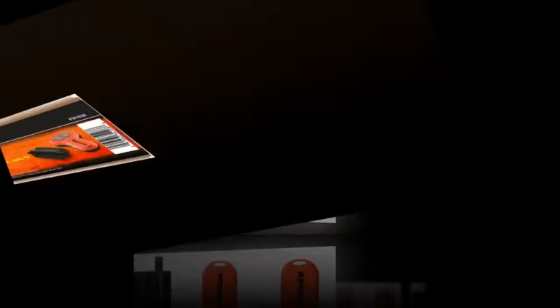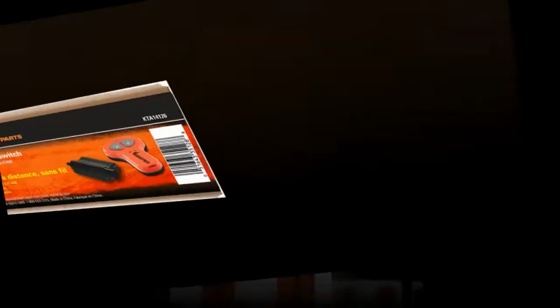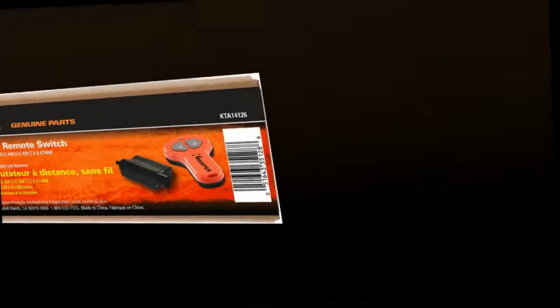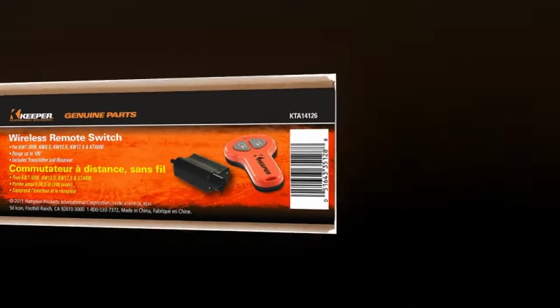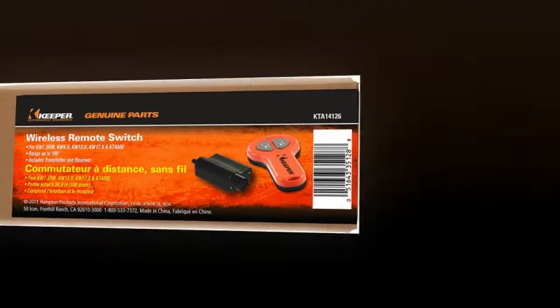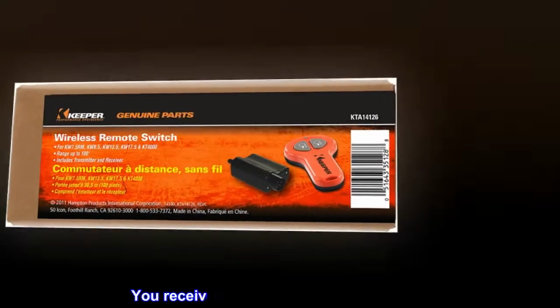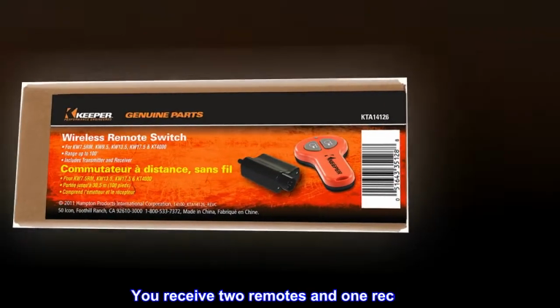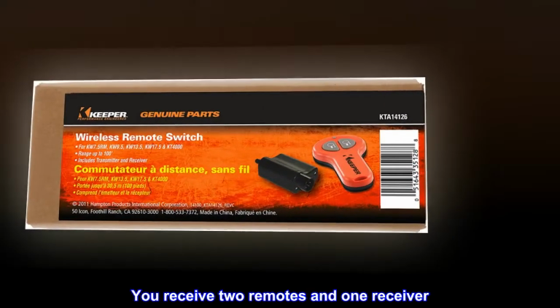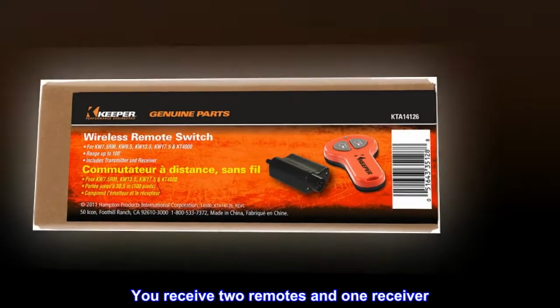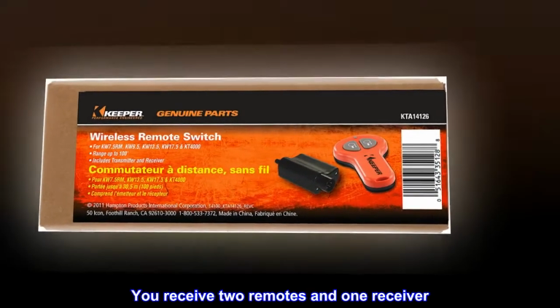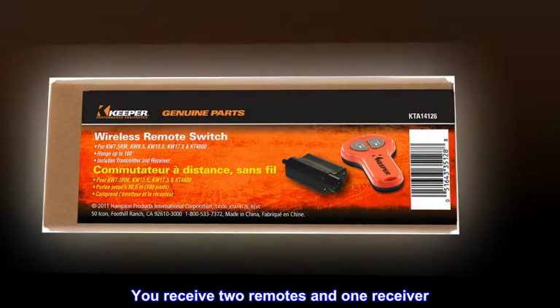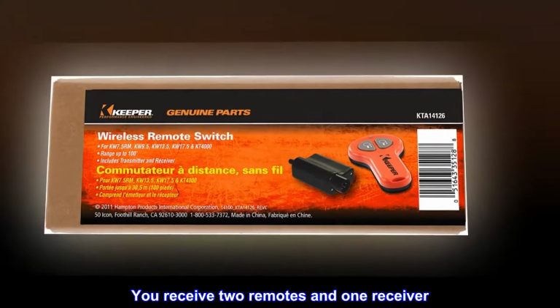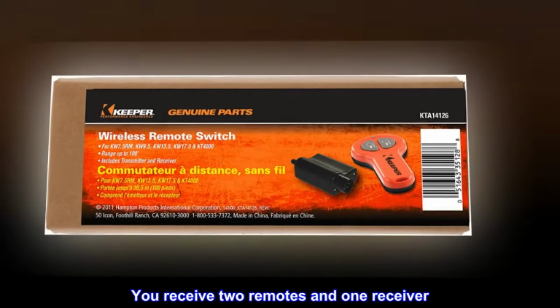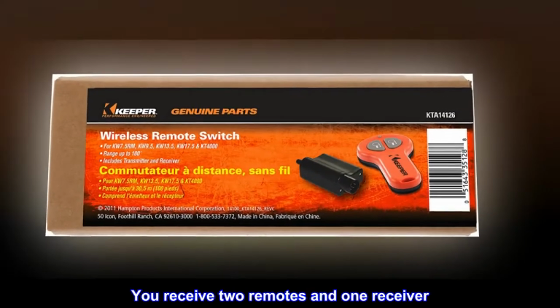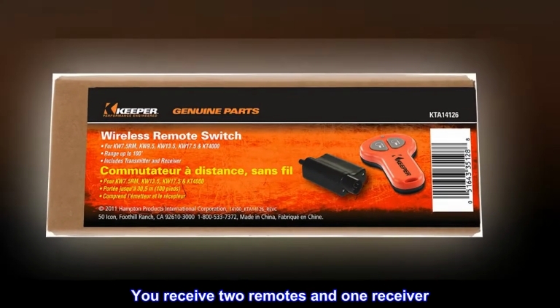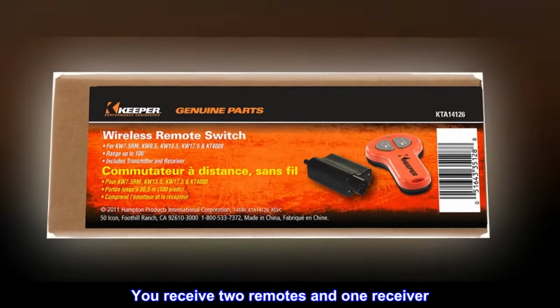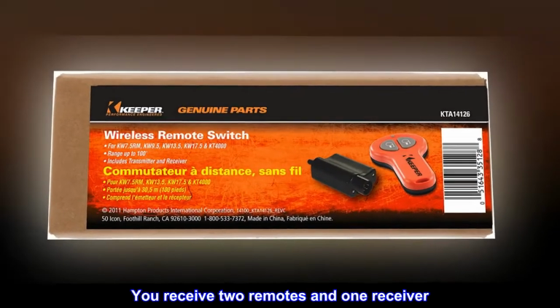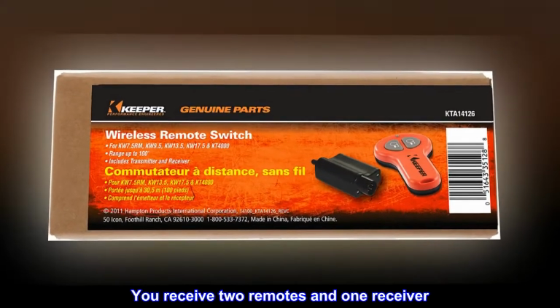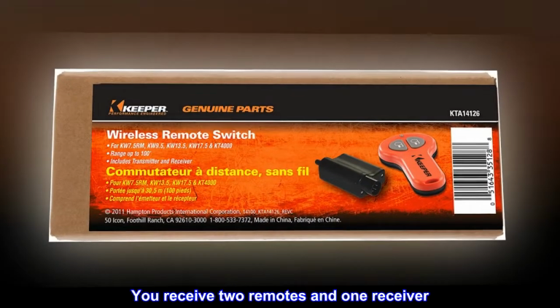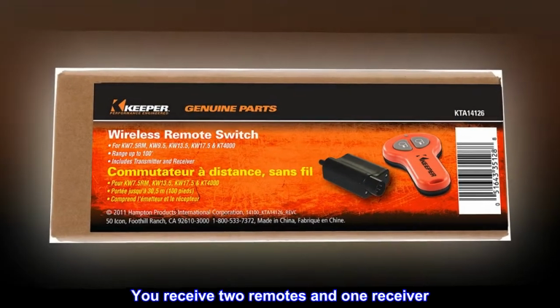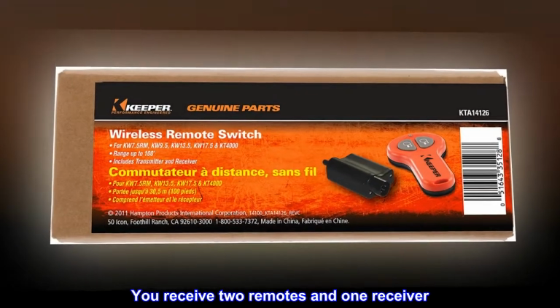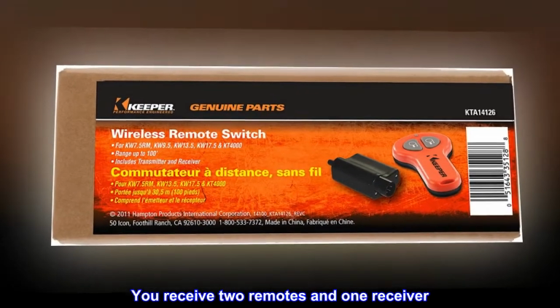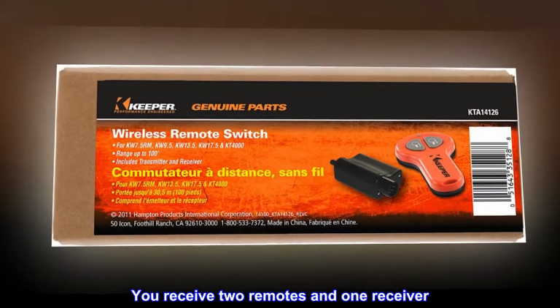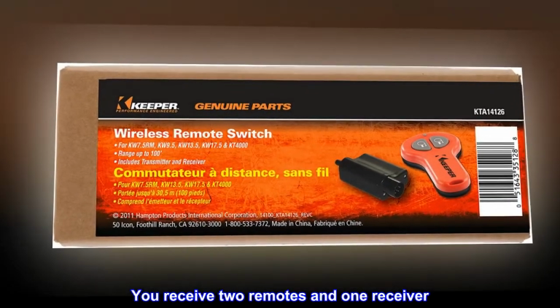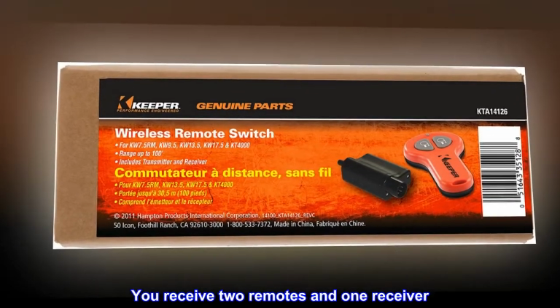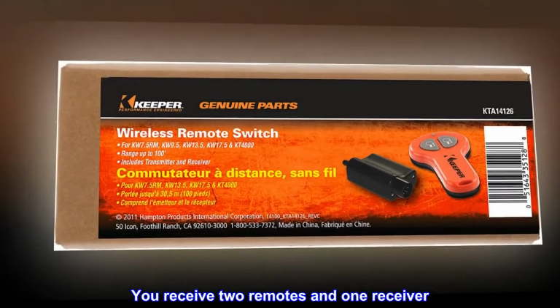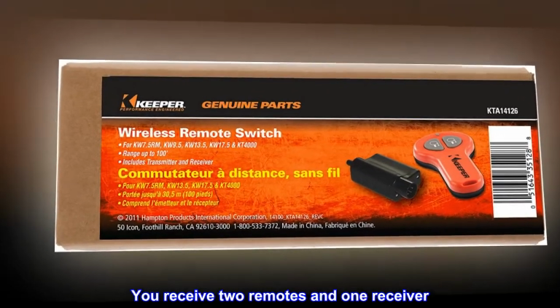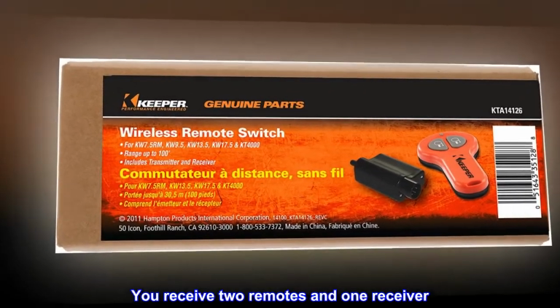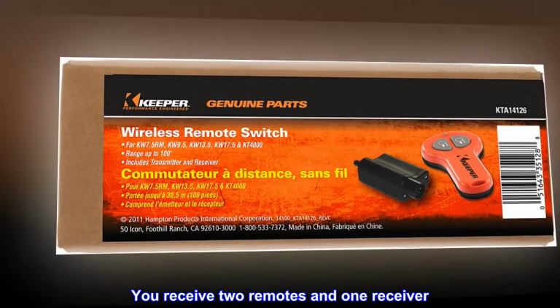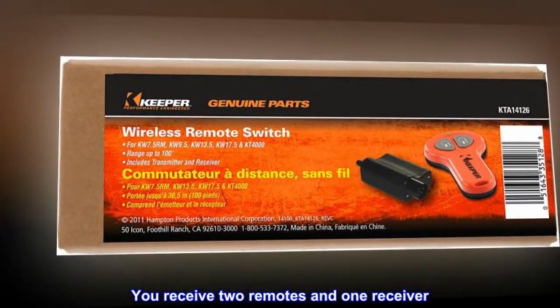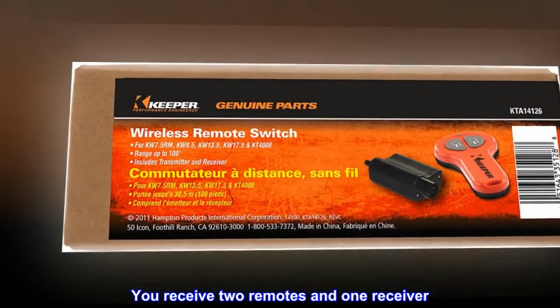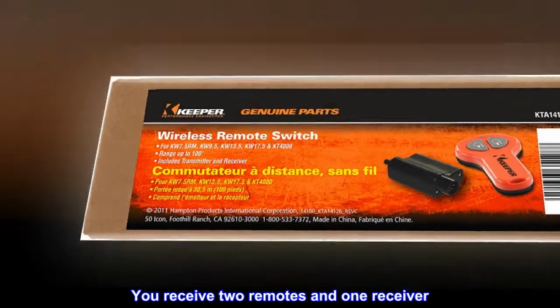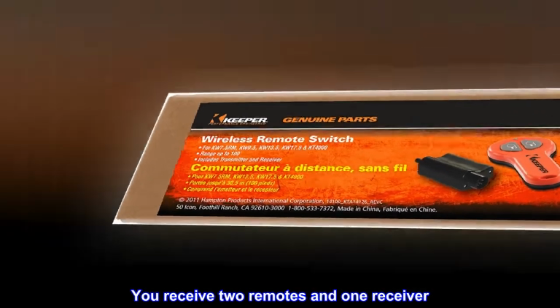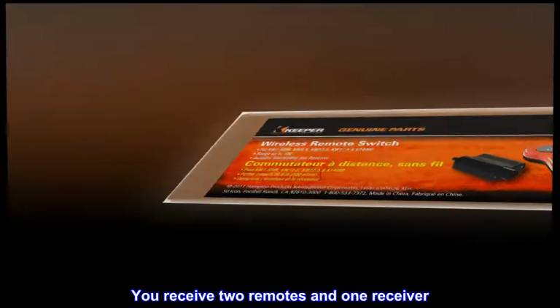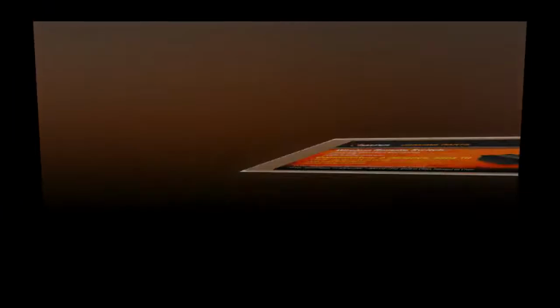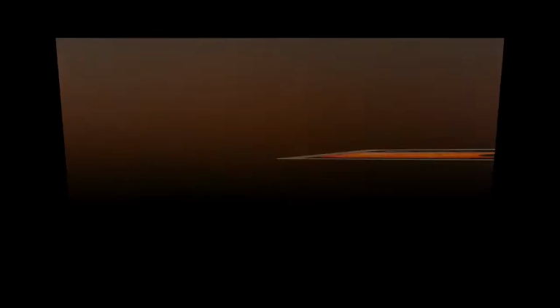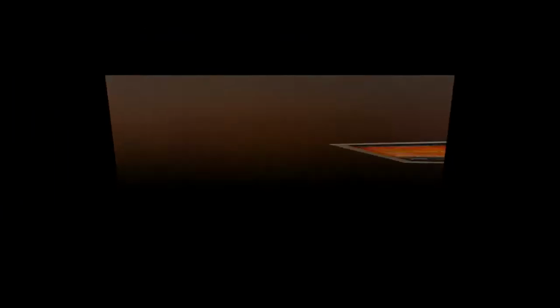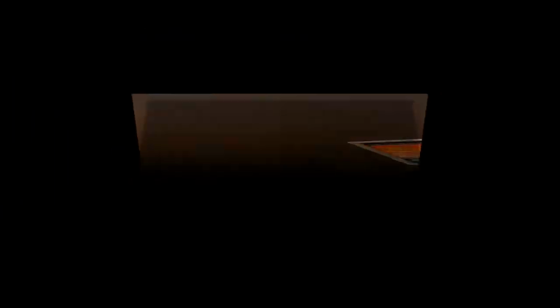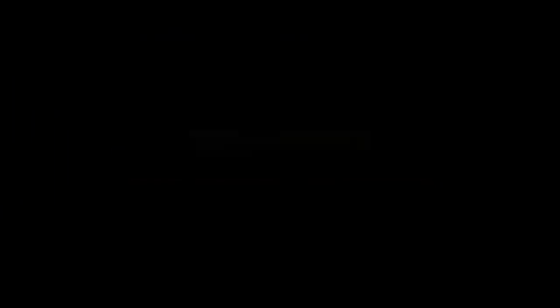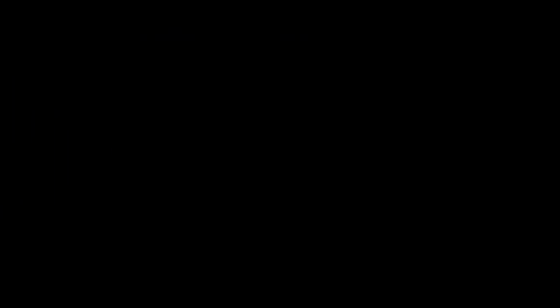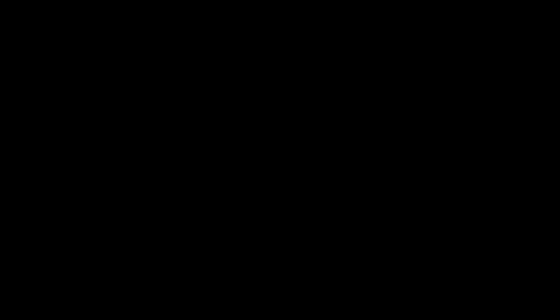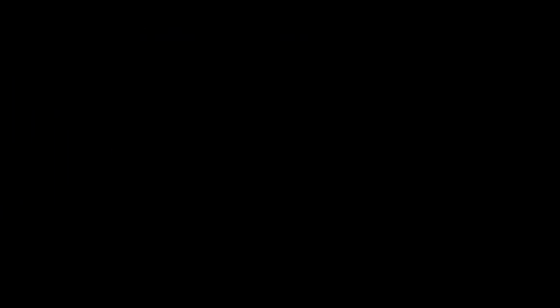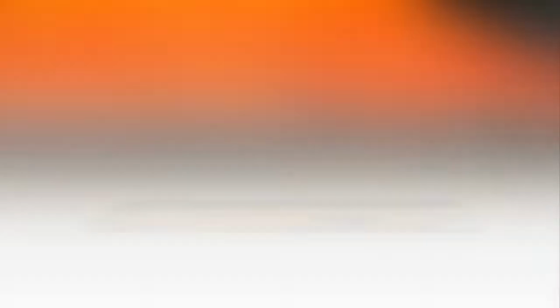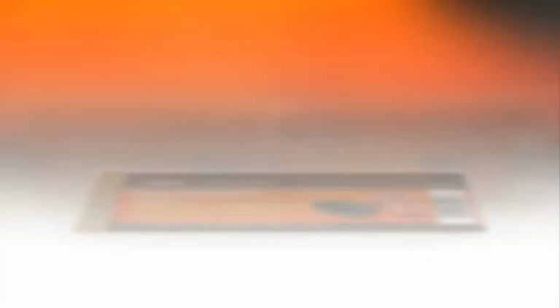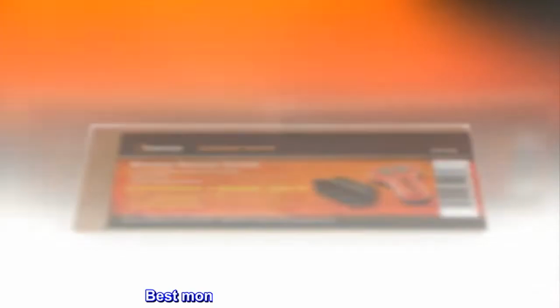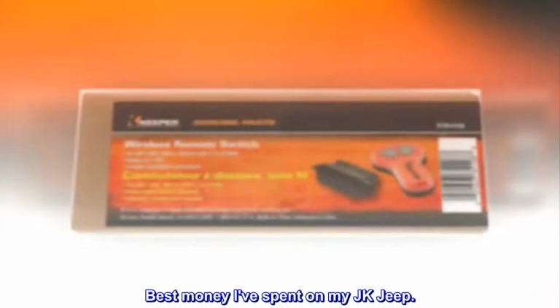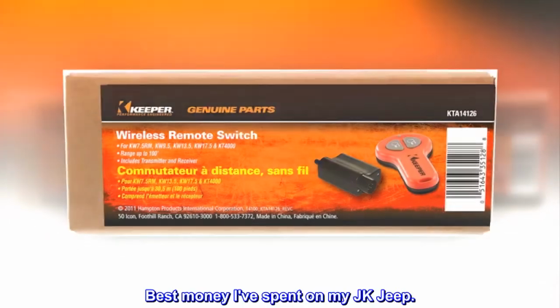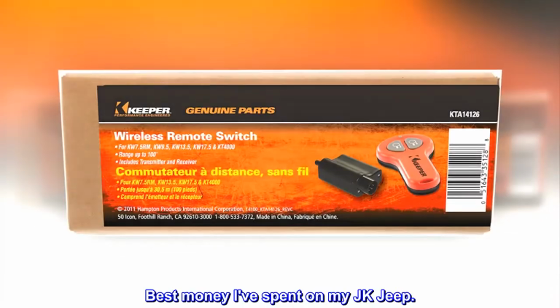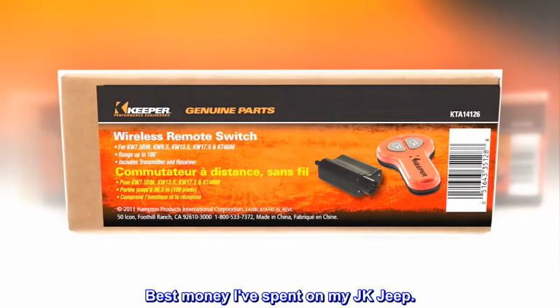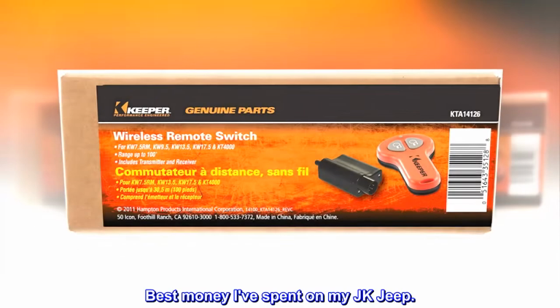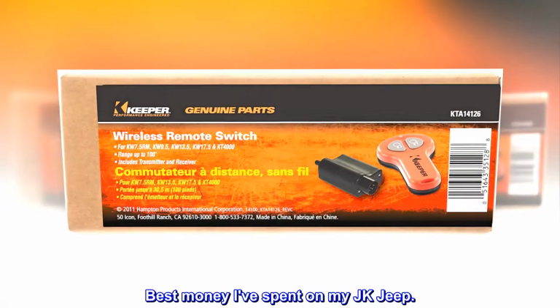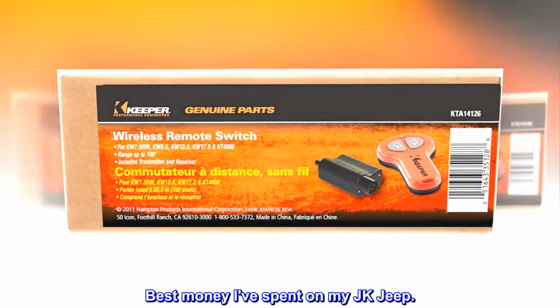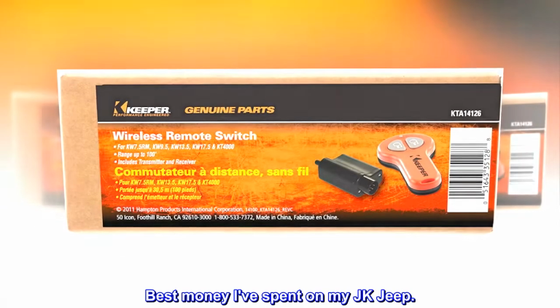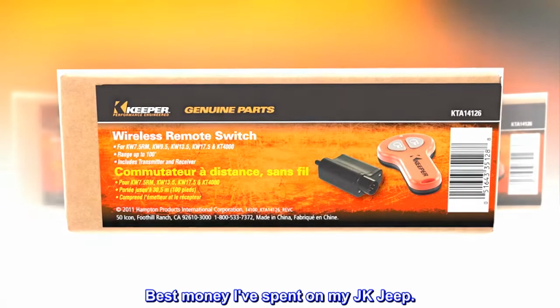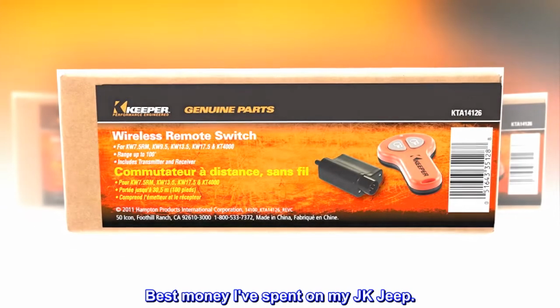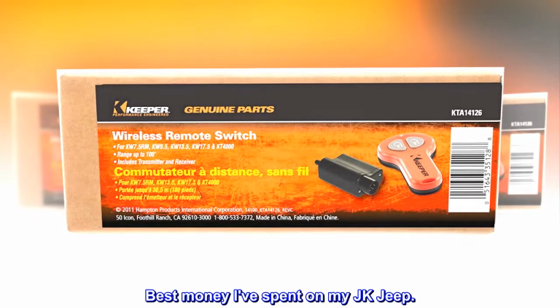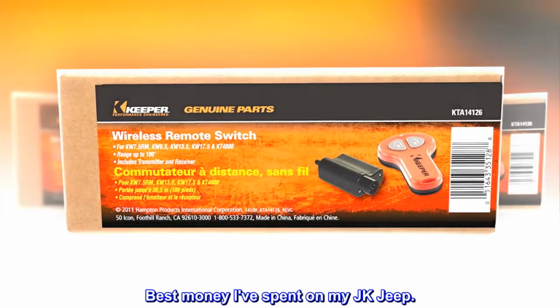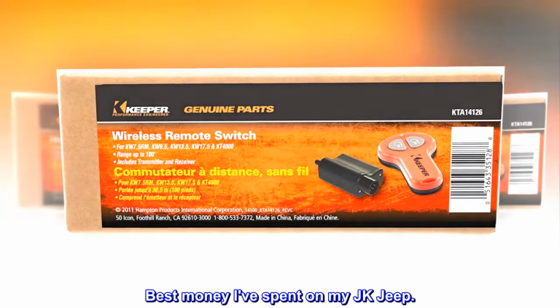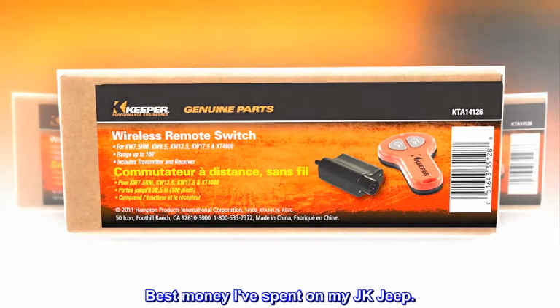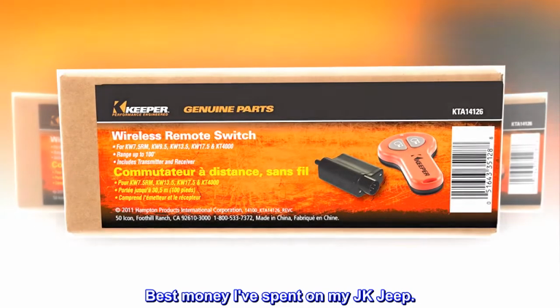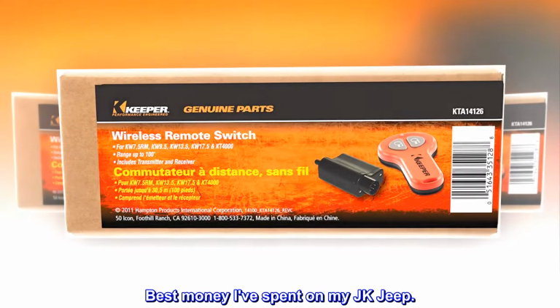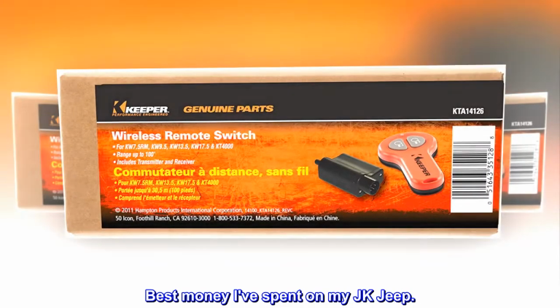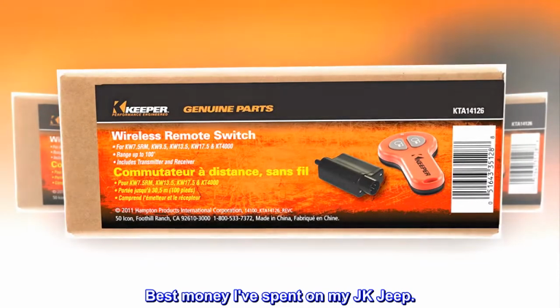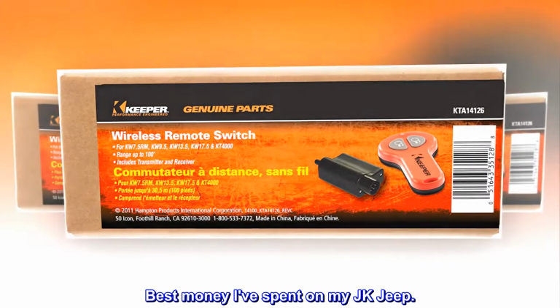You receive two remotes and one receiver. Best money I've spent on my JK Jeep.